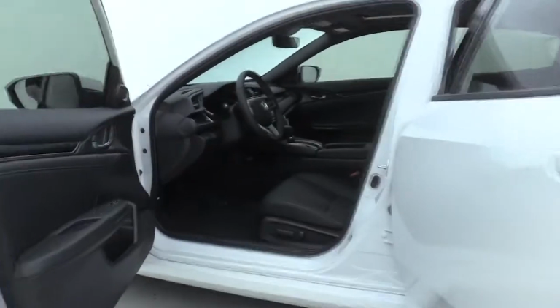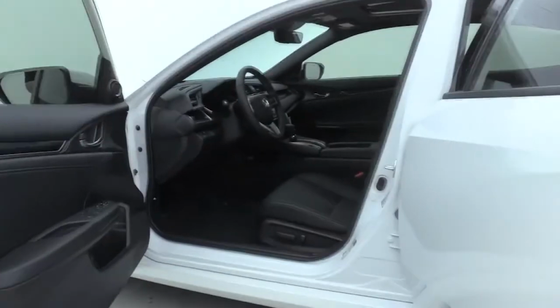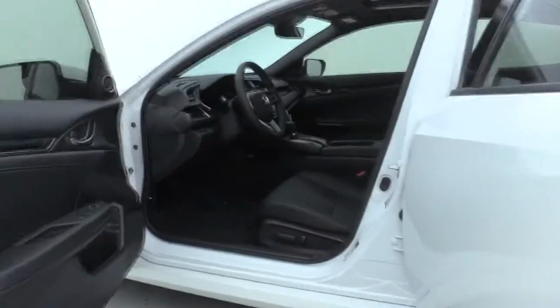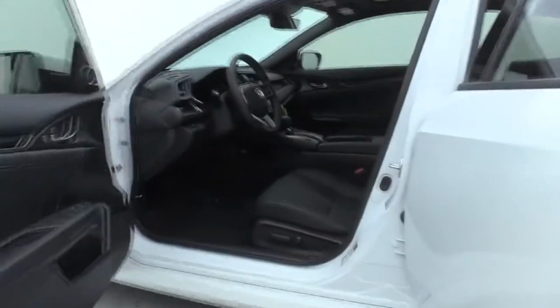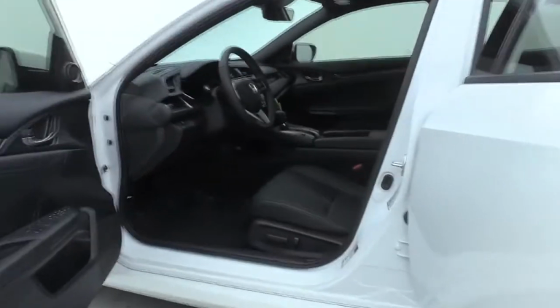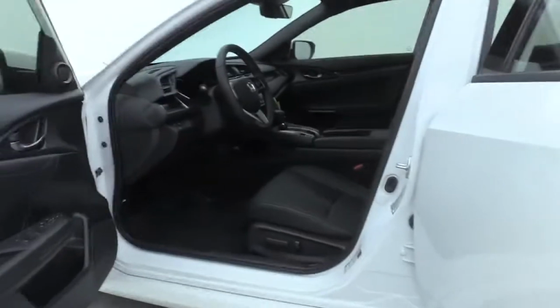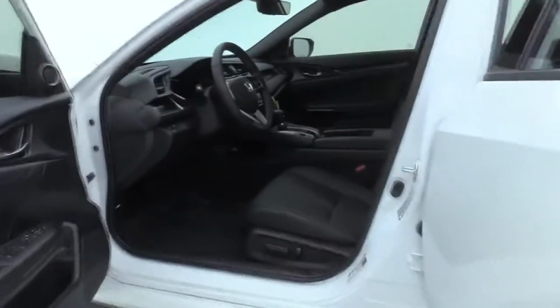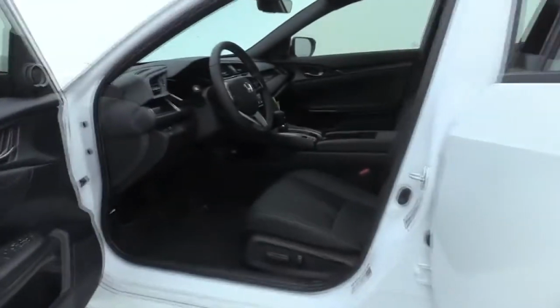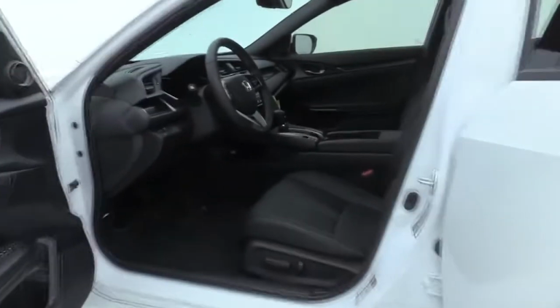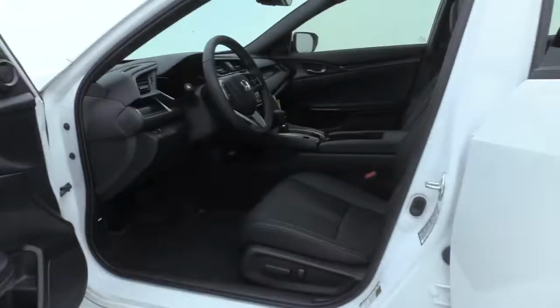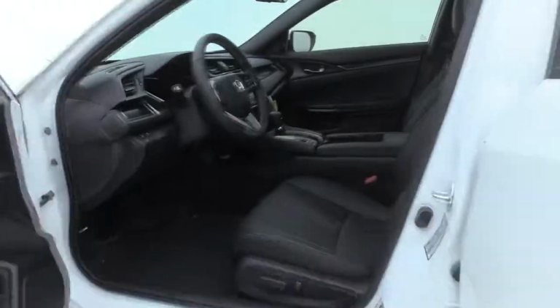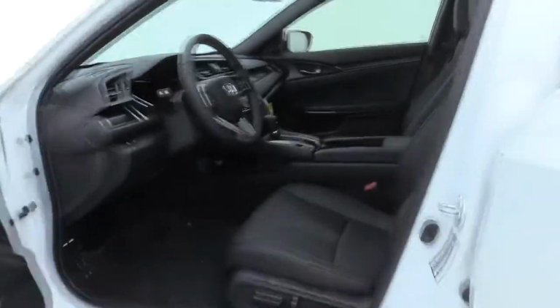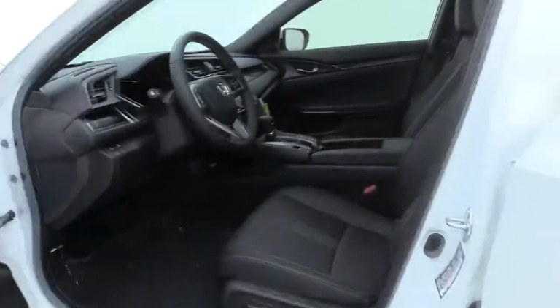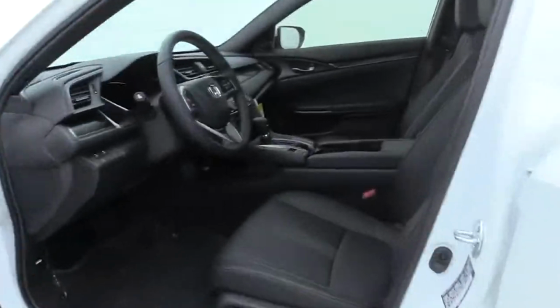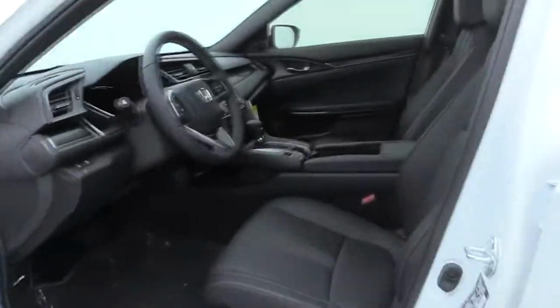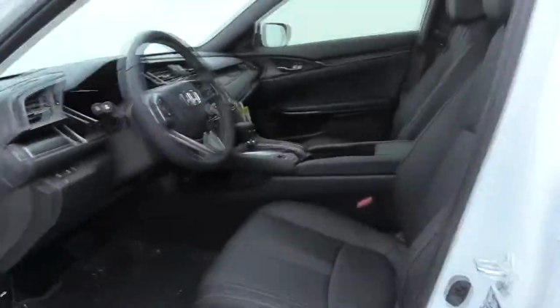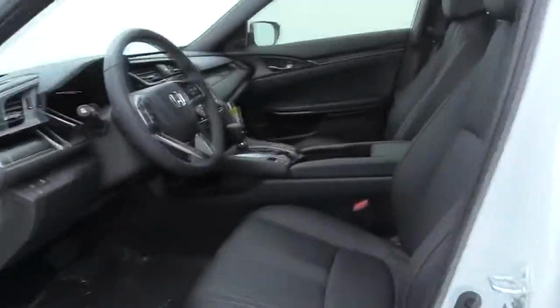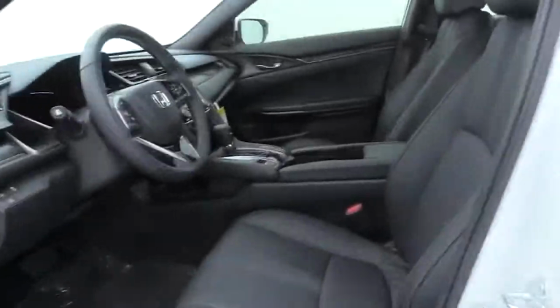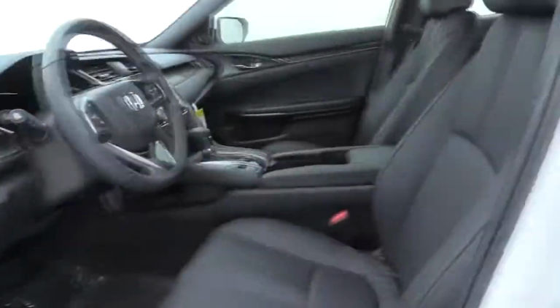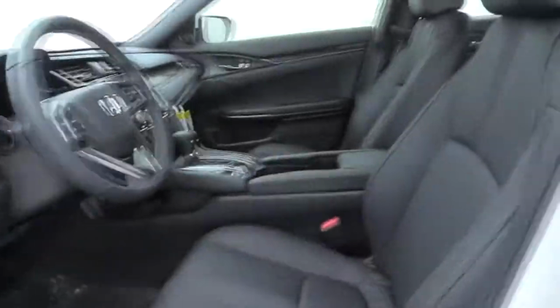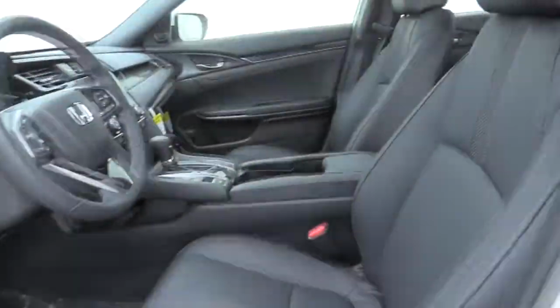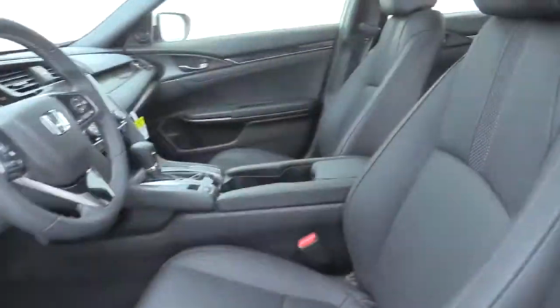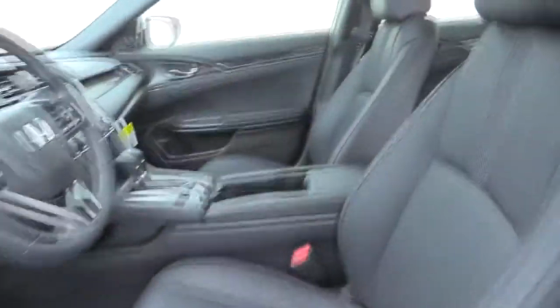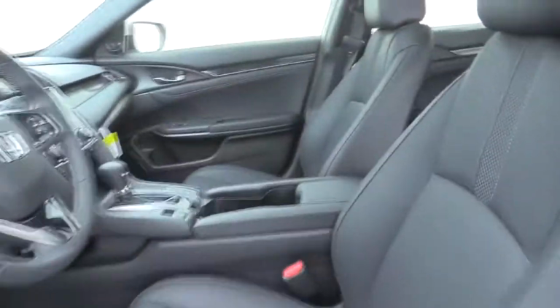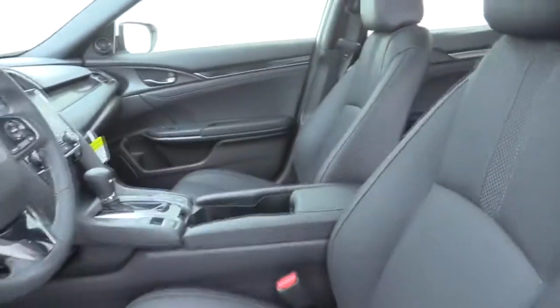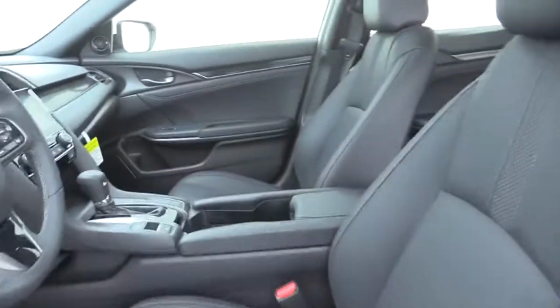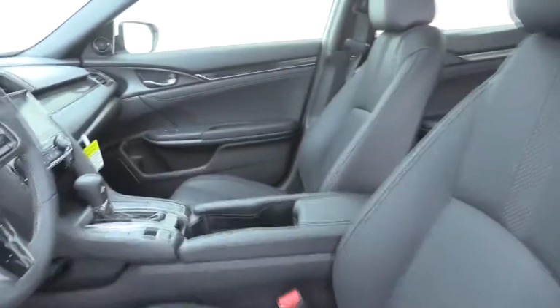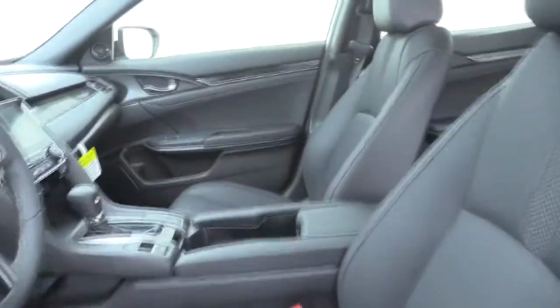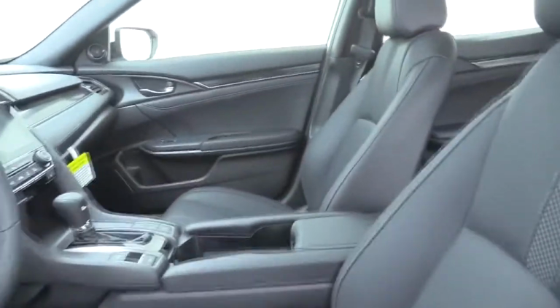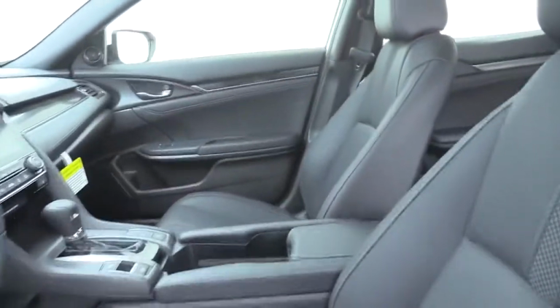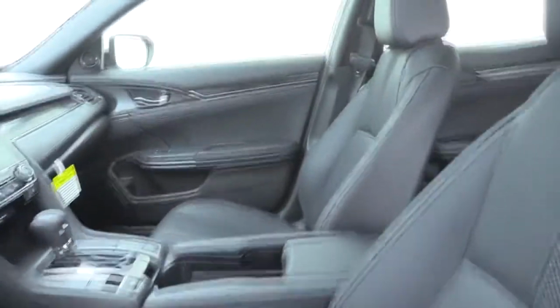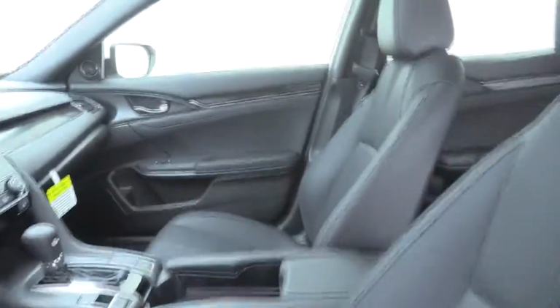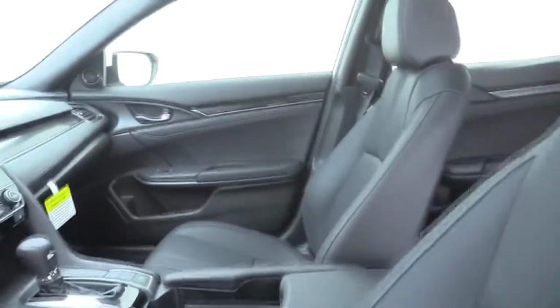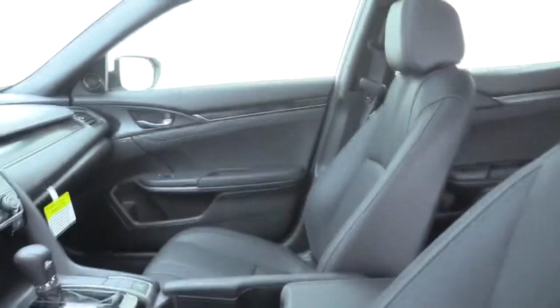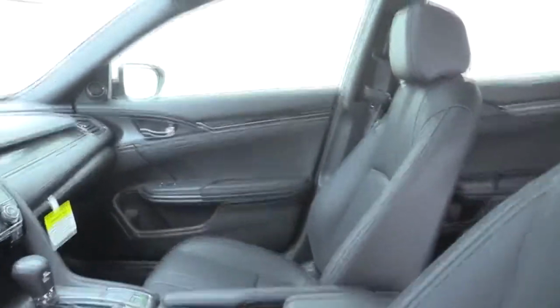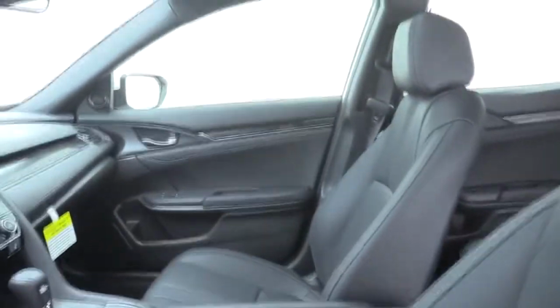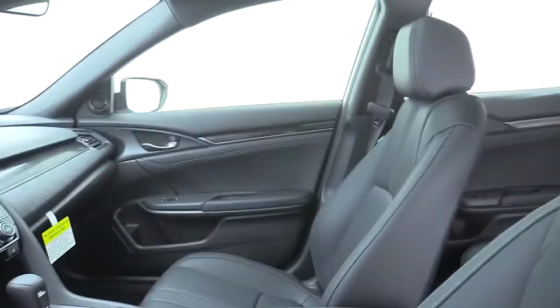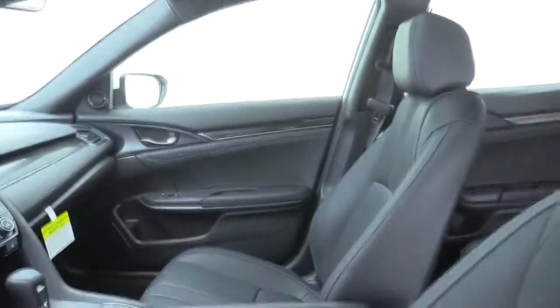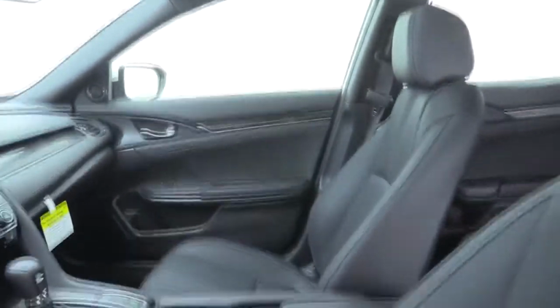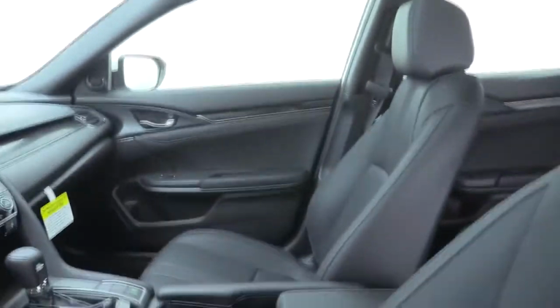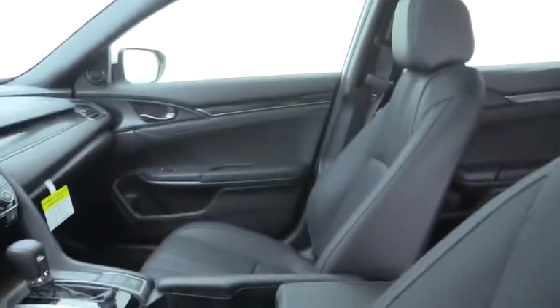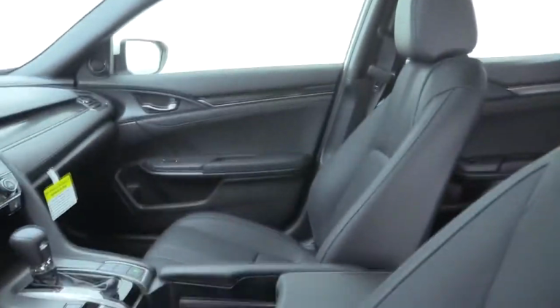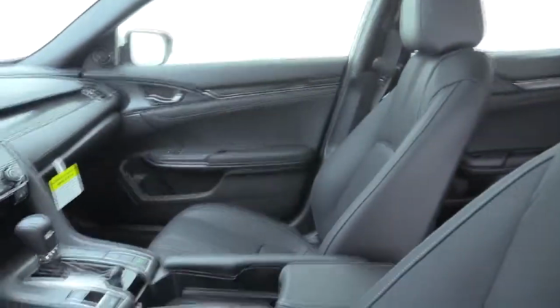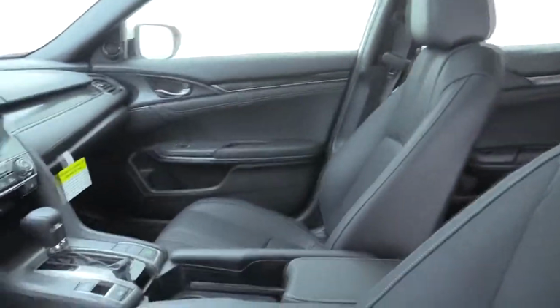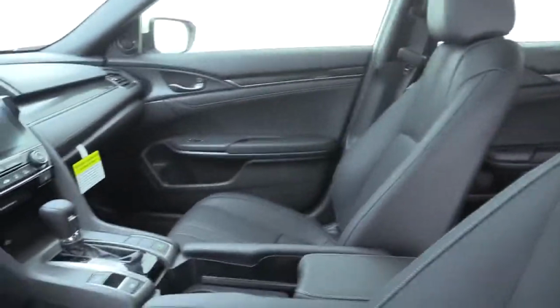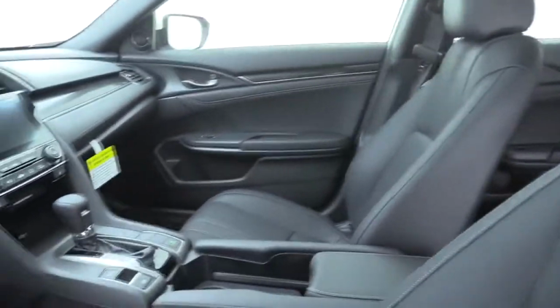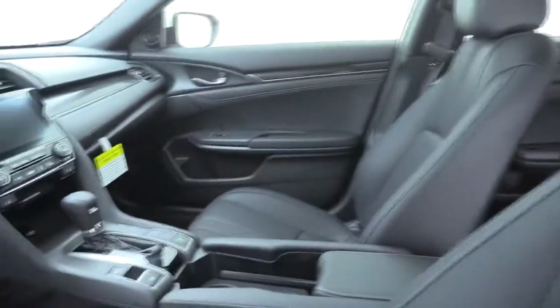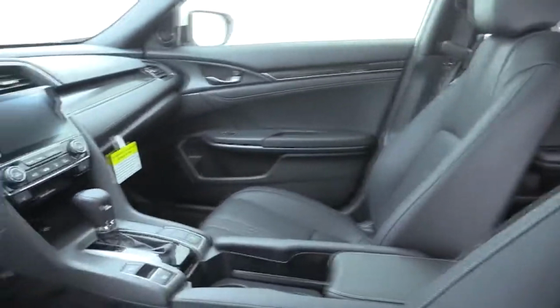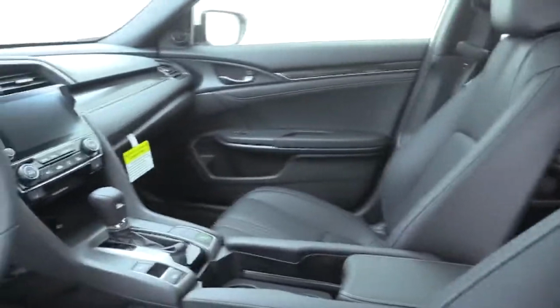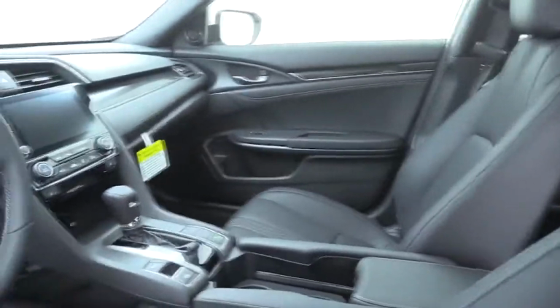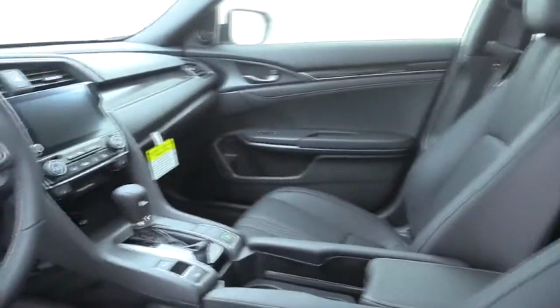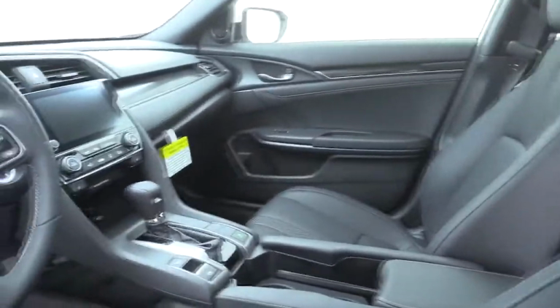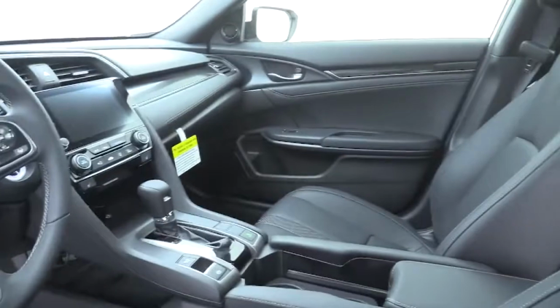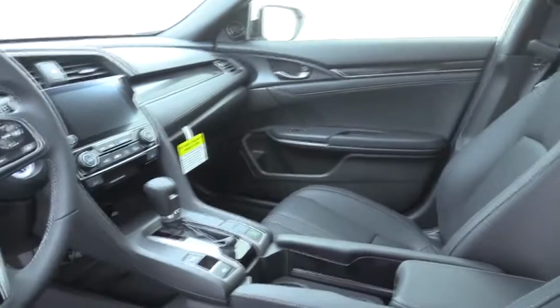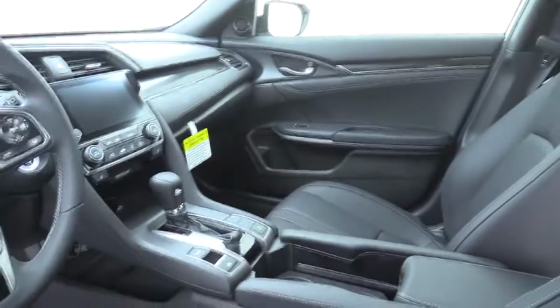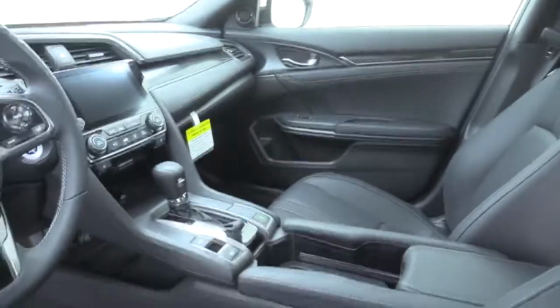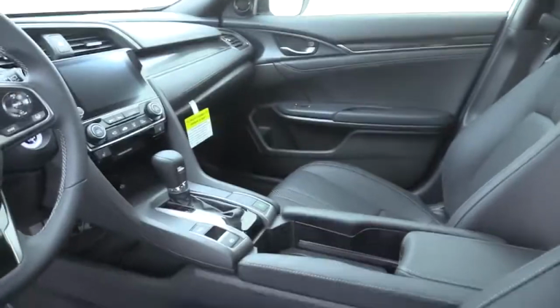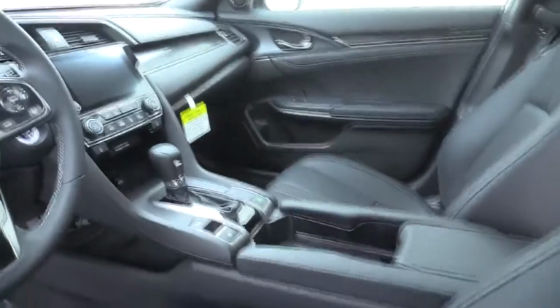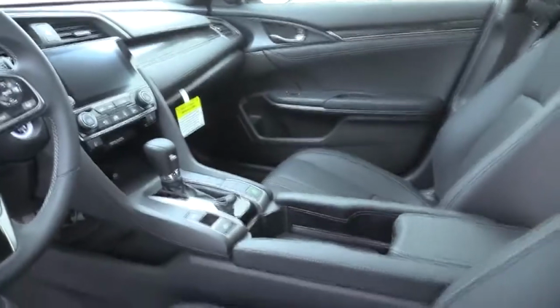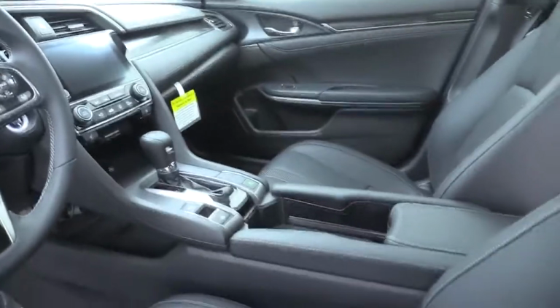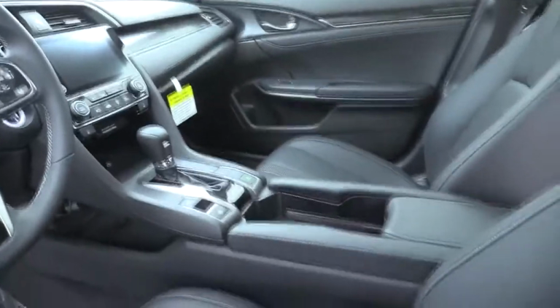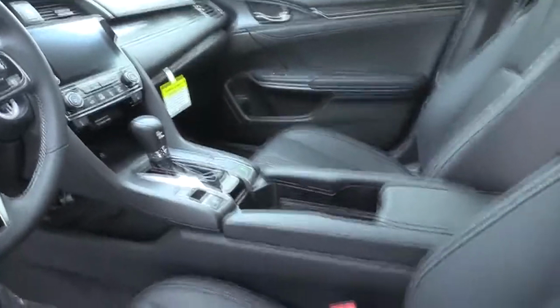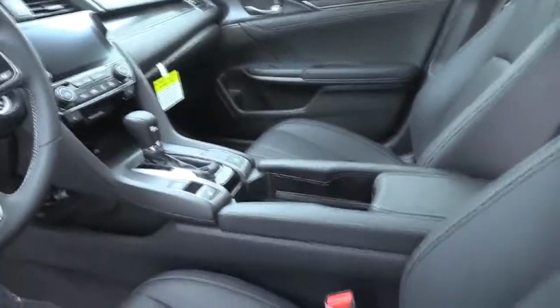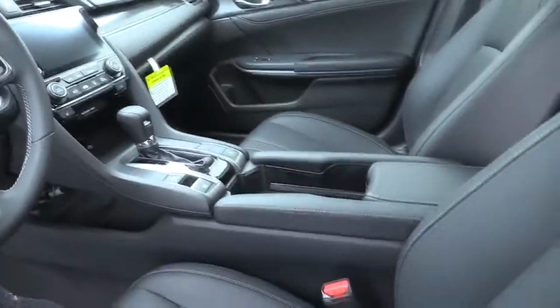Security system, compass, panic alarm, remote keyless entry, tachometer, leather seats, brake assist, power moonroof.